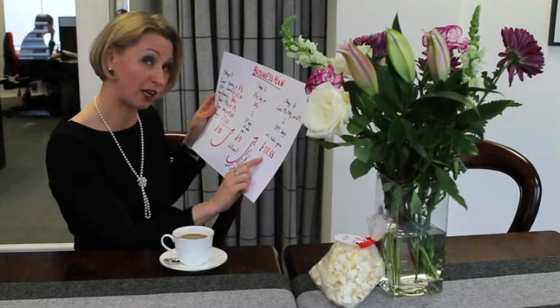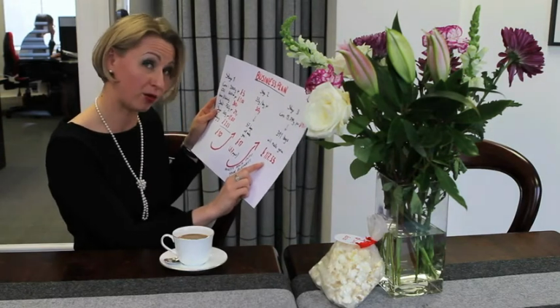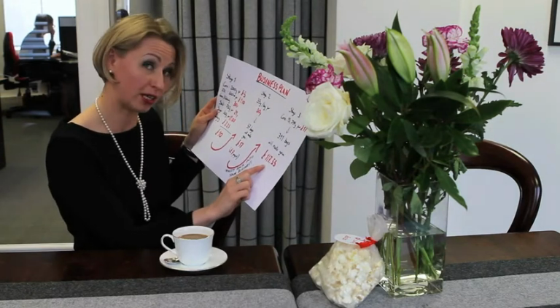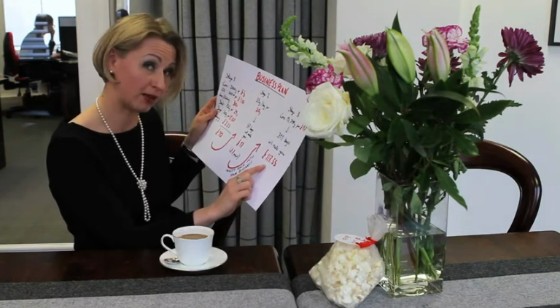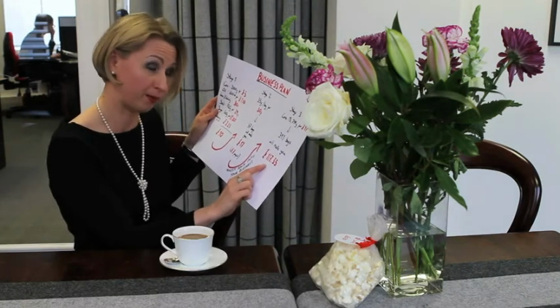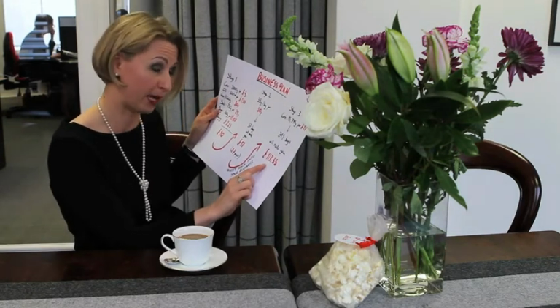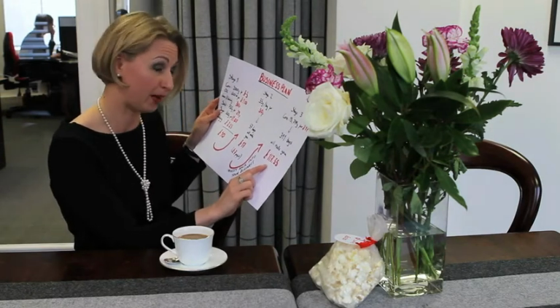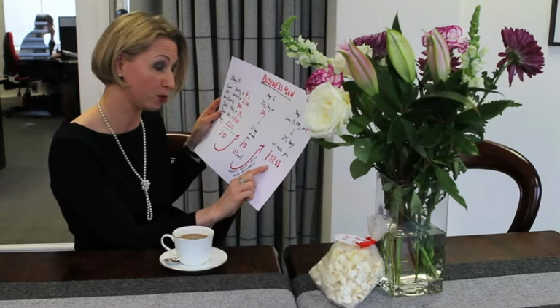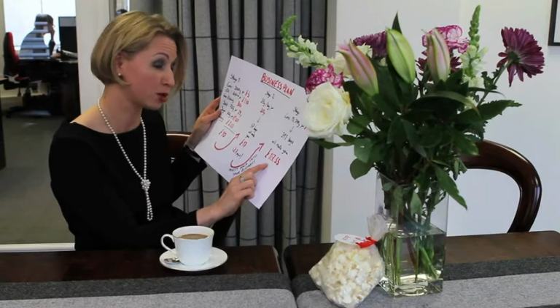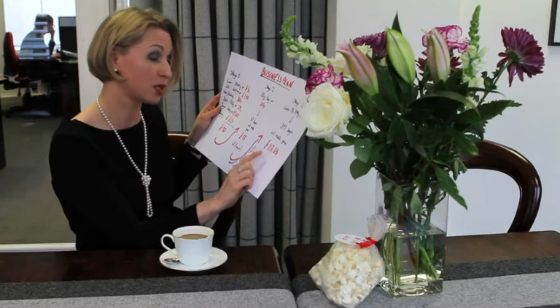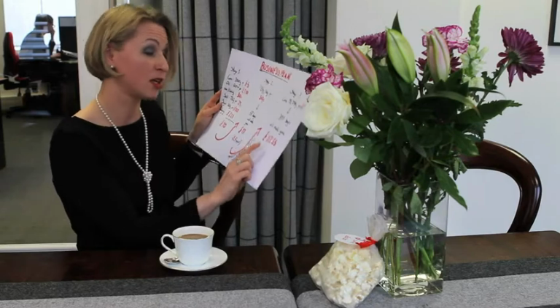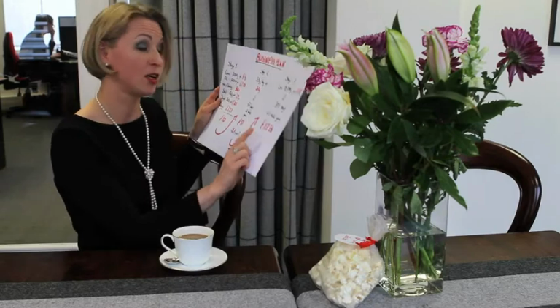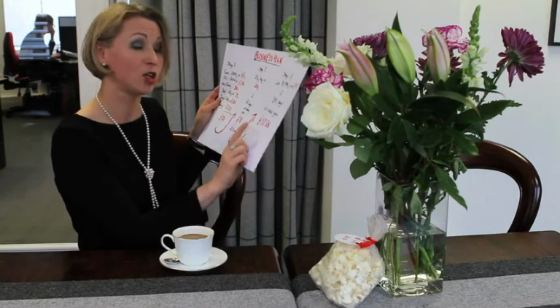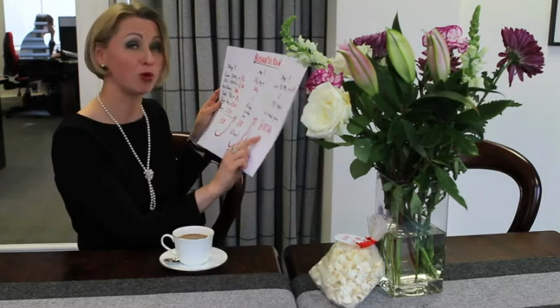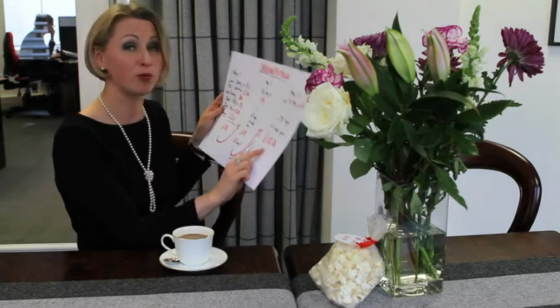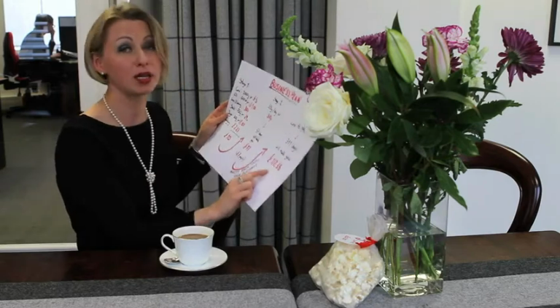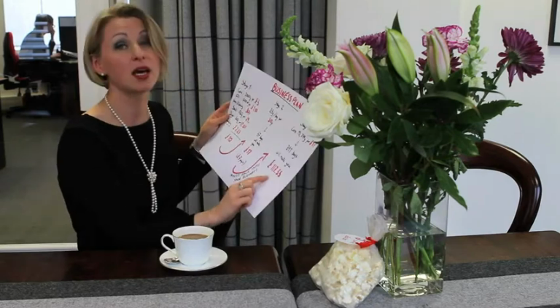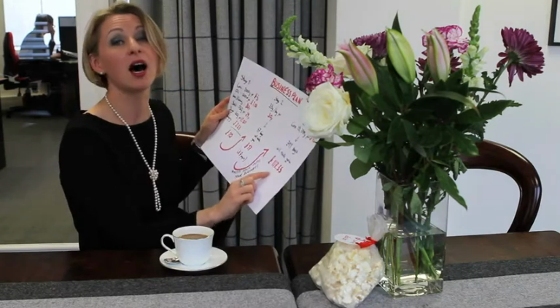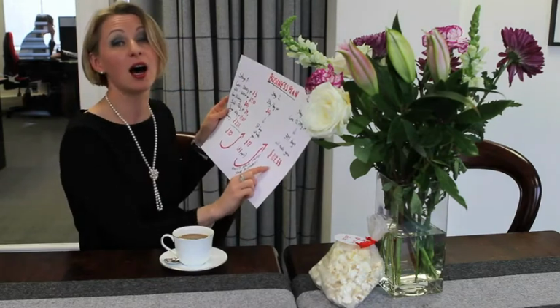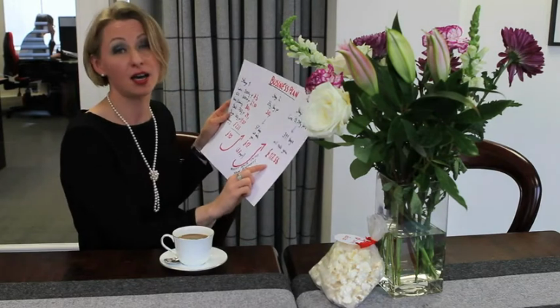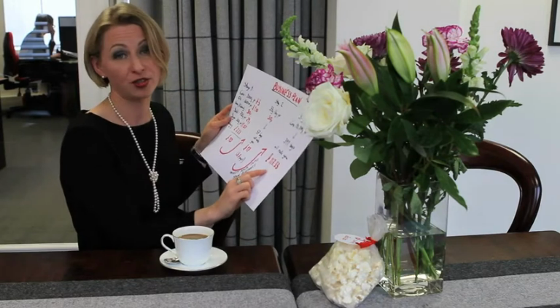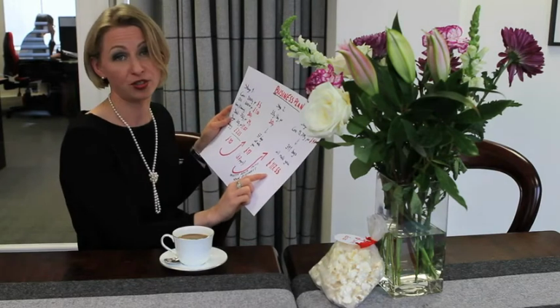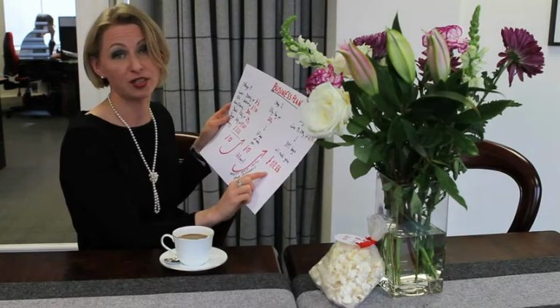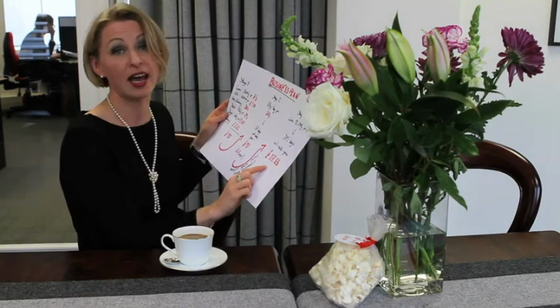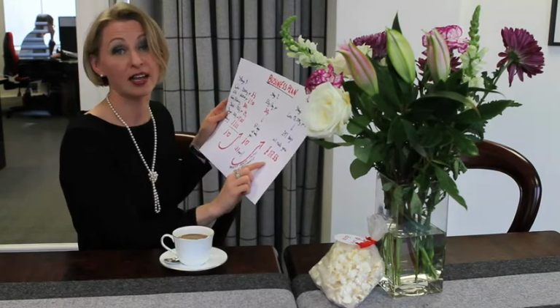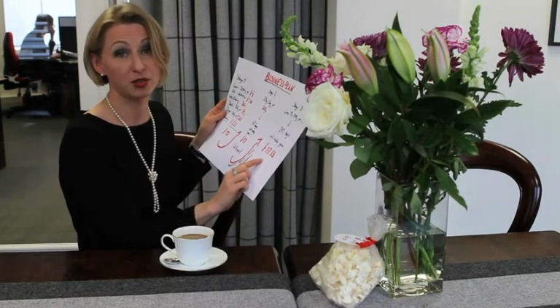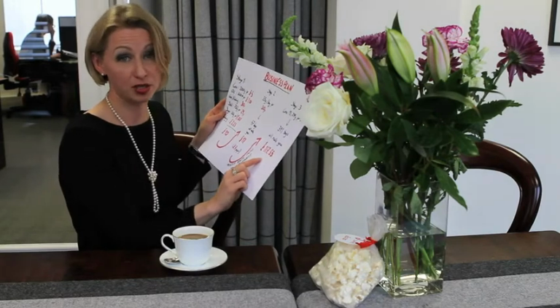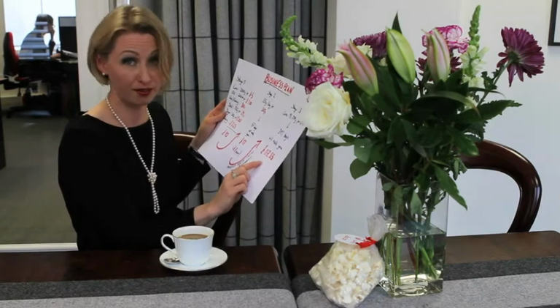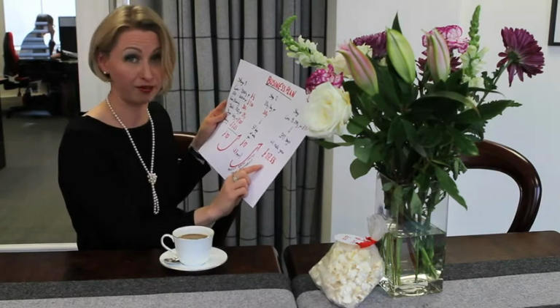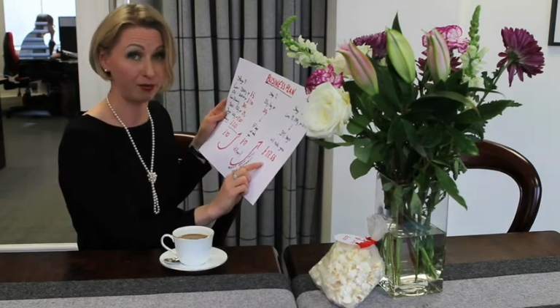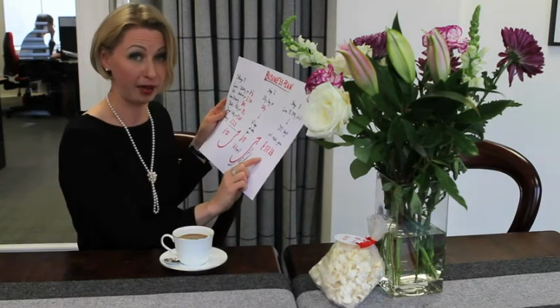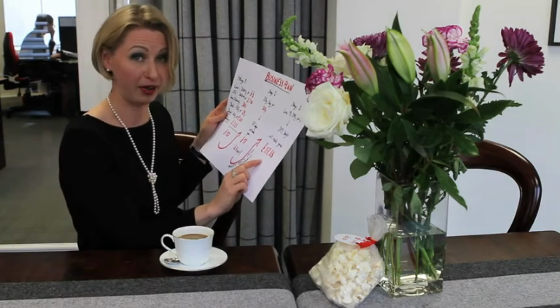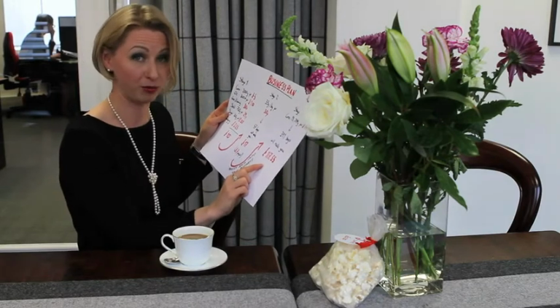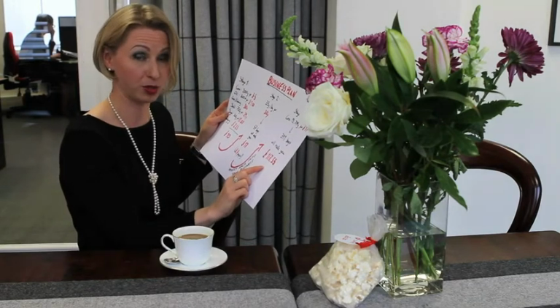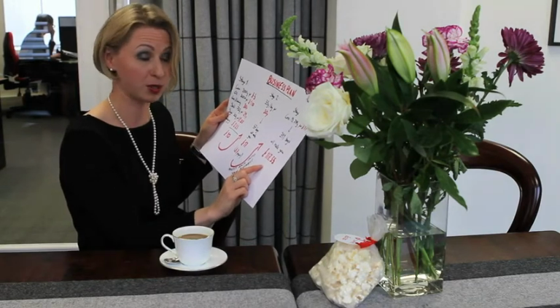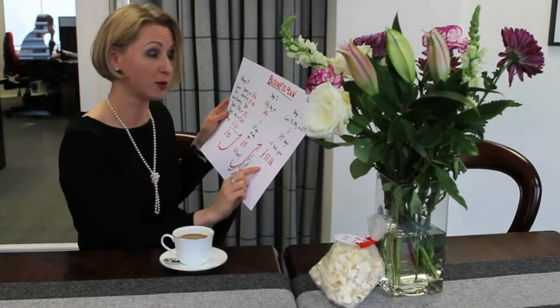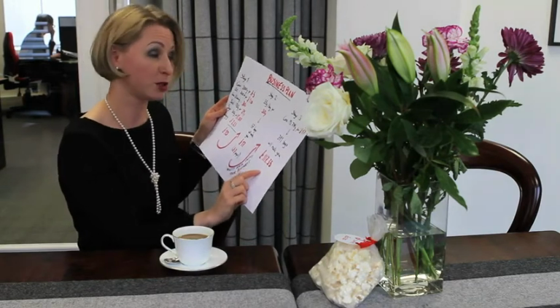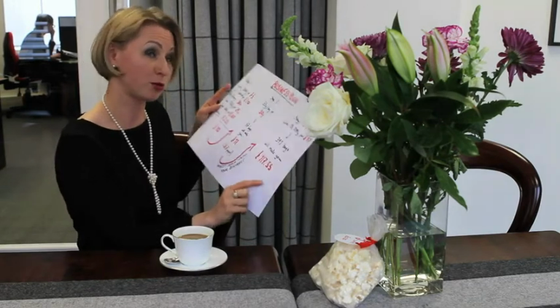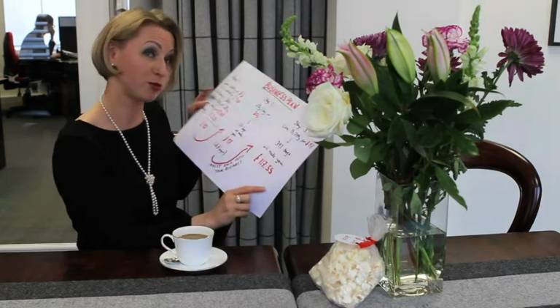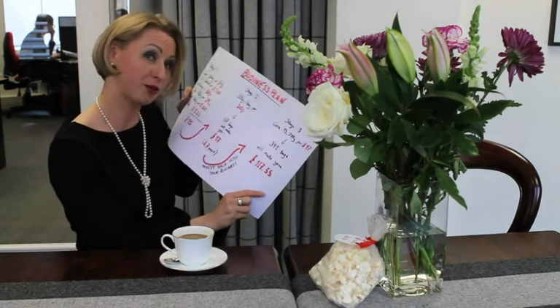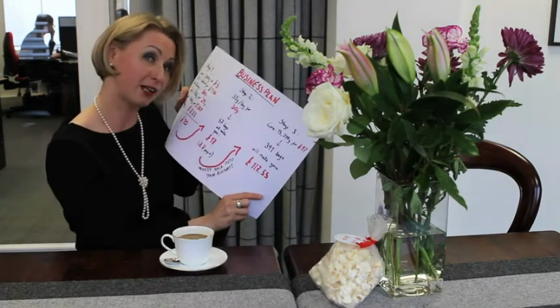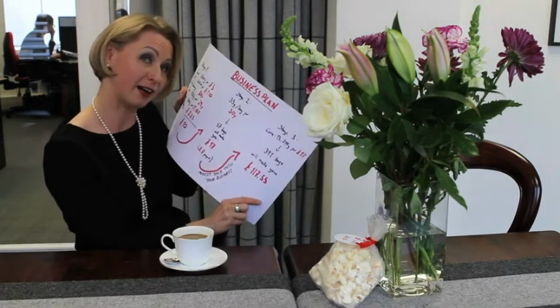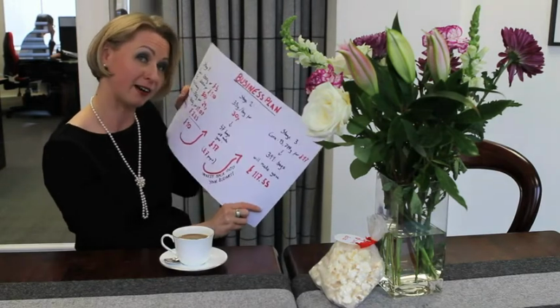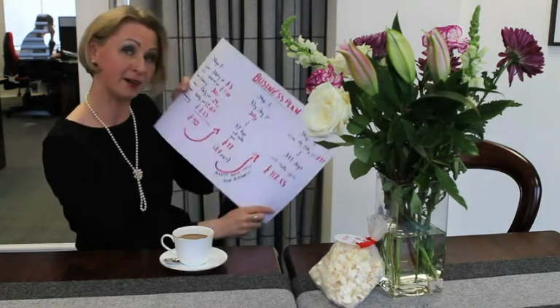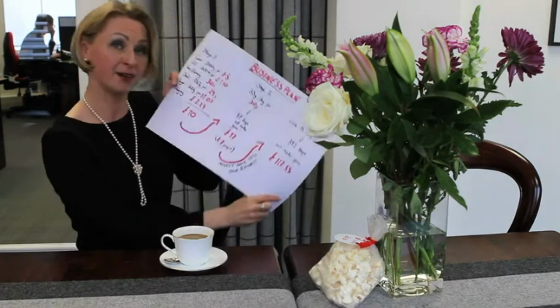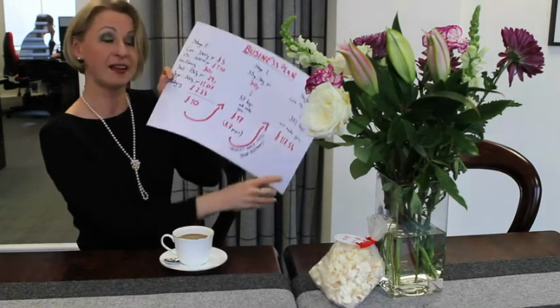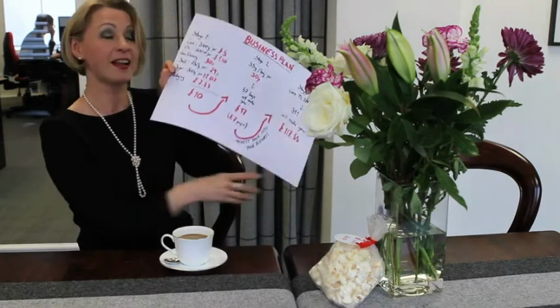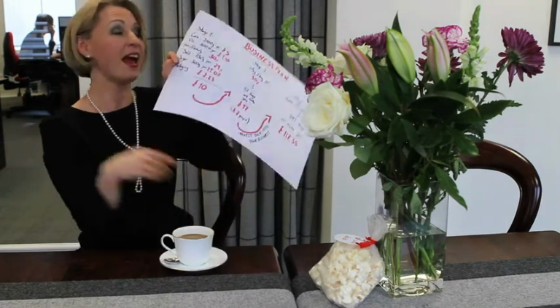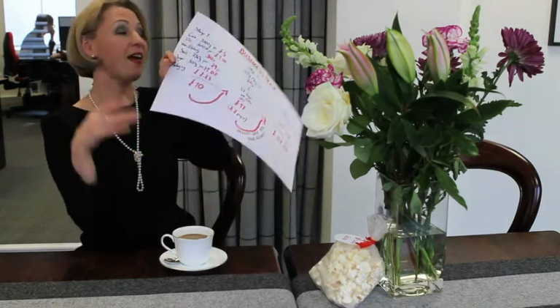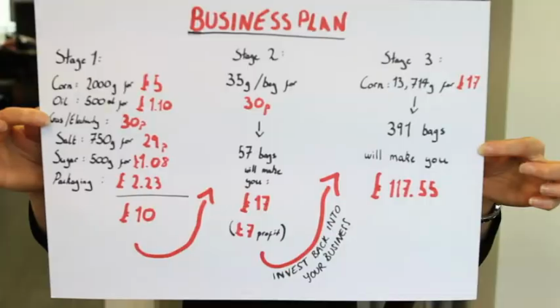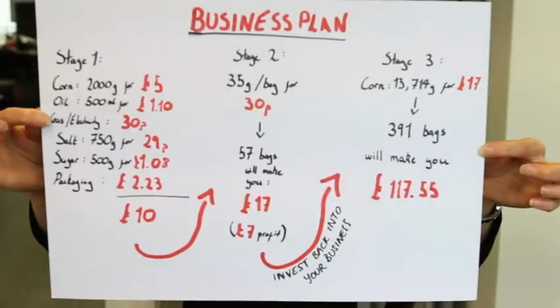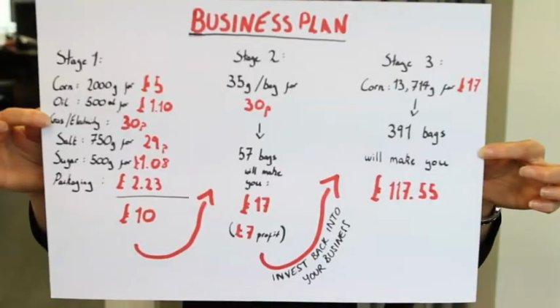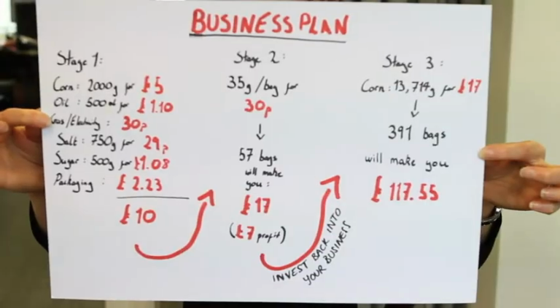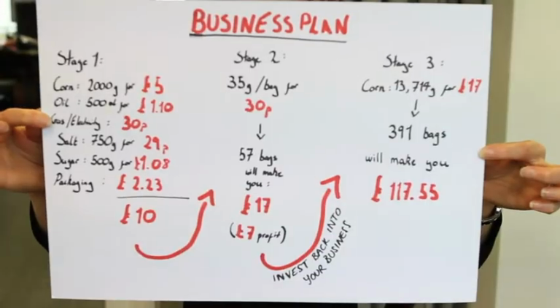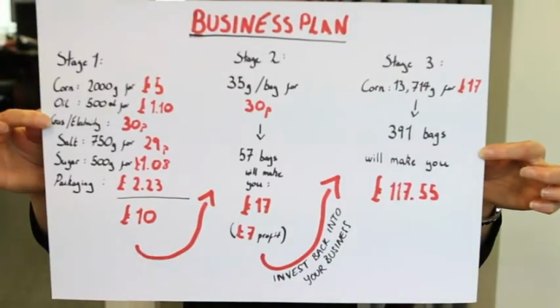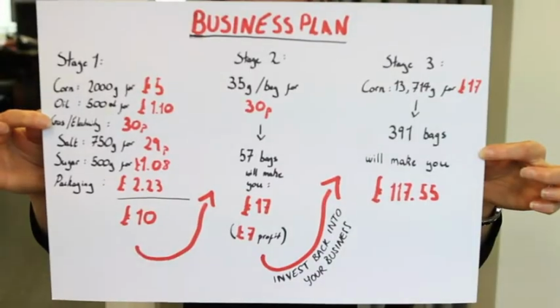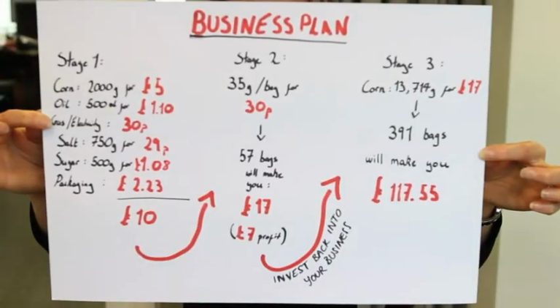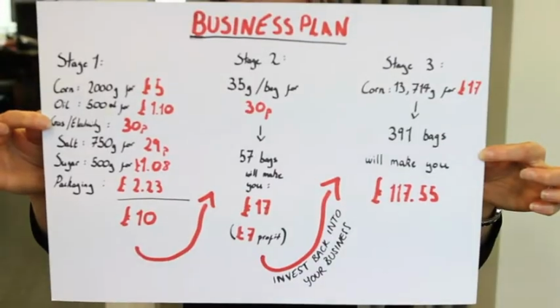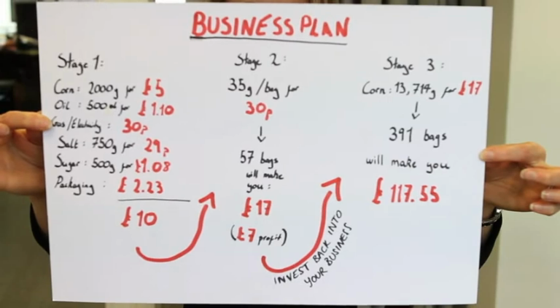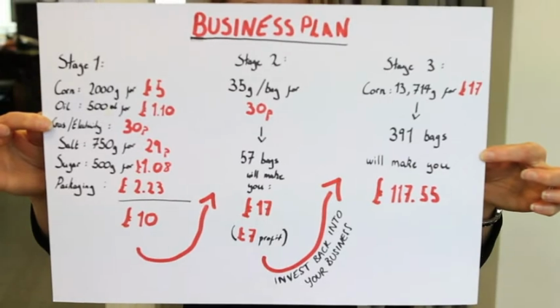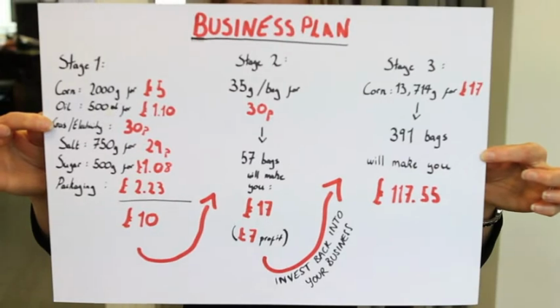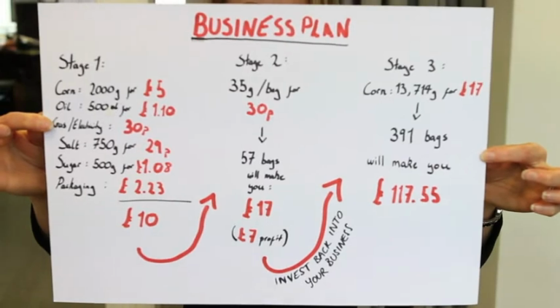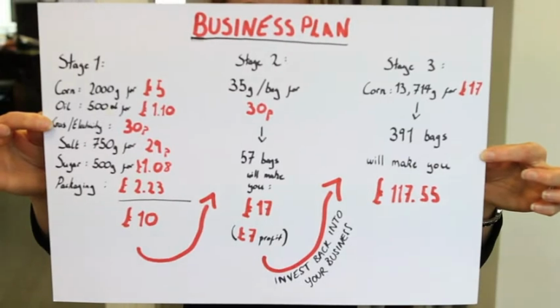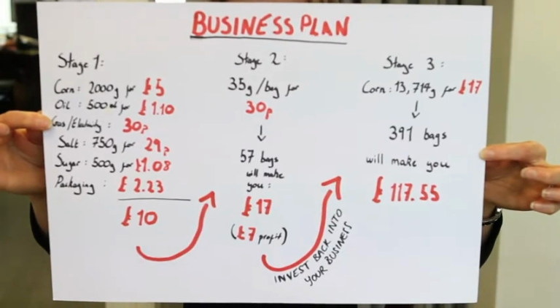So your 10 pounds is now worth 117 pounds. If you take away the 10 pounds, you made 107 pounds. So good luck, and that's how it works.